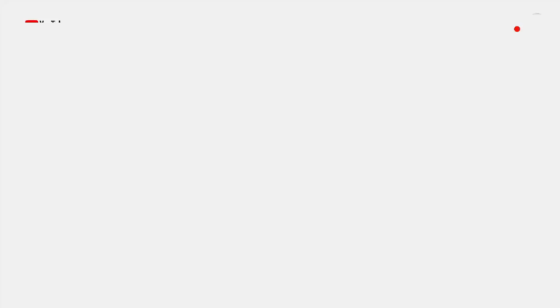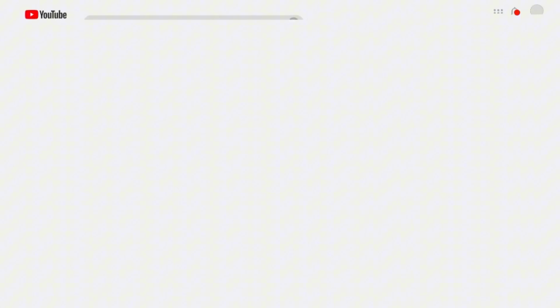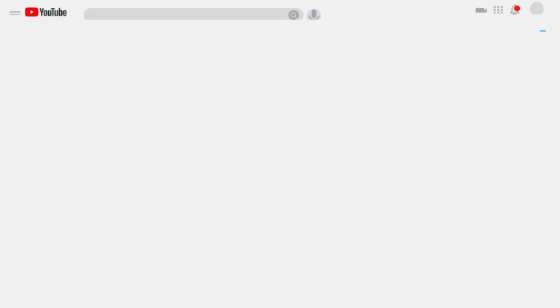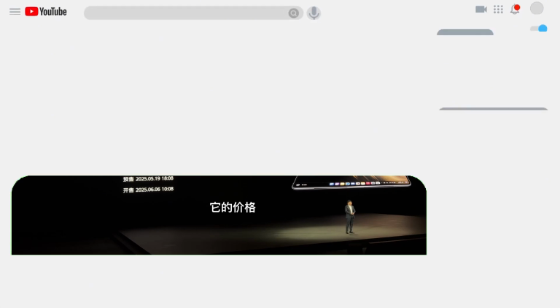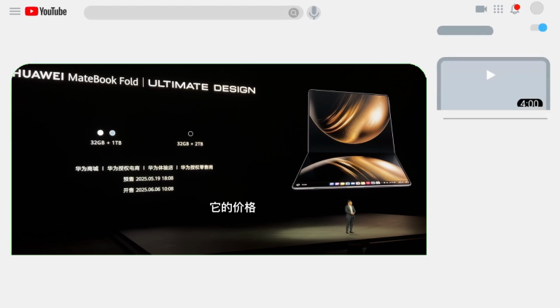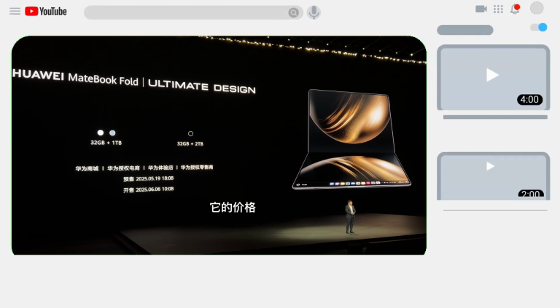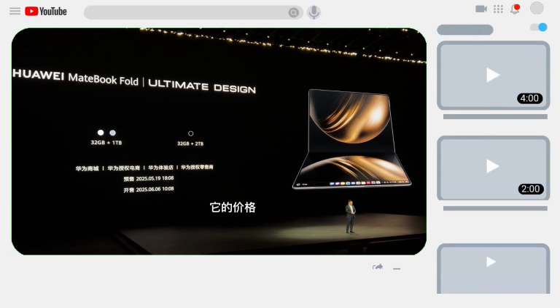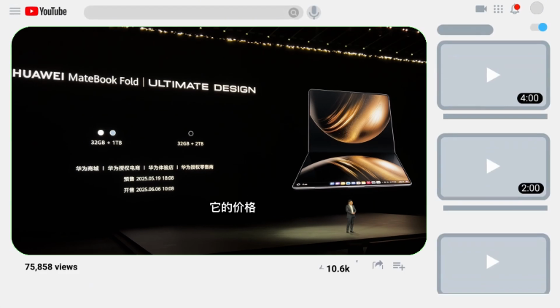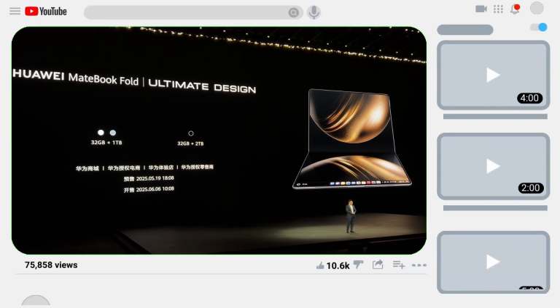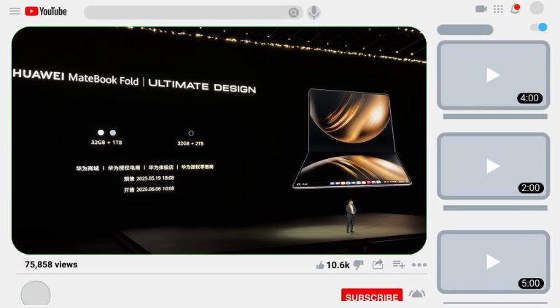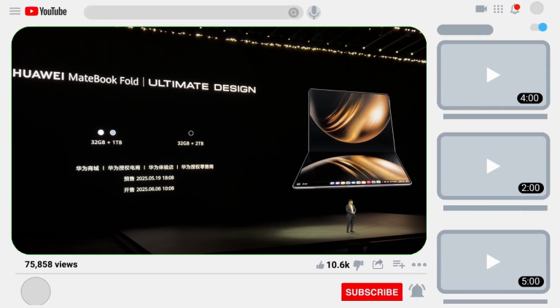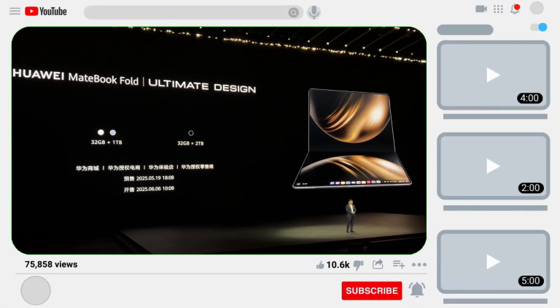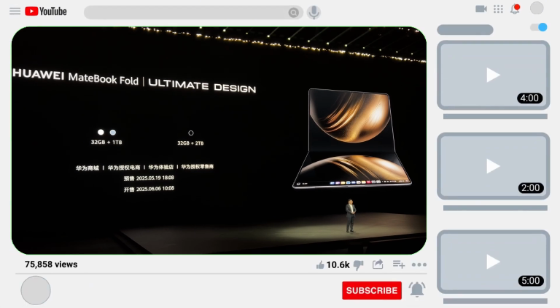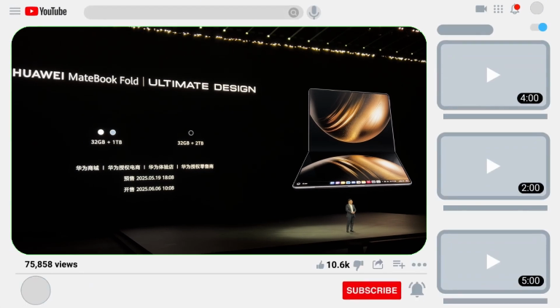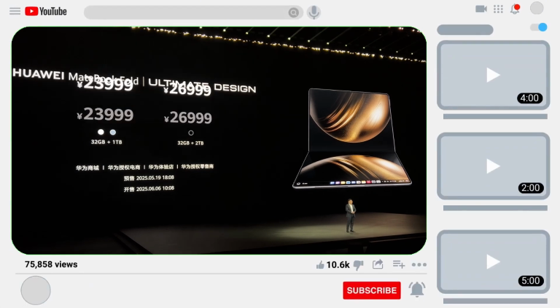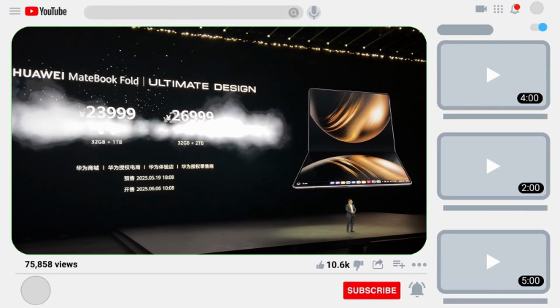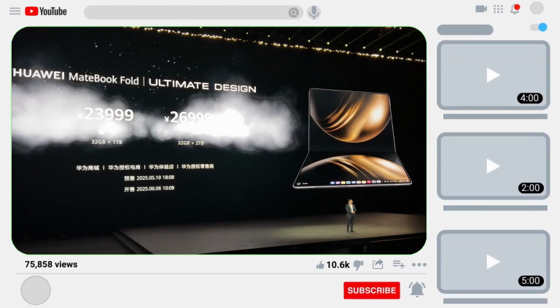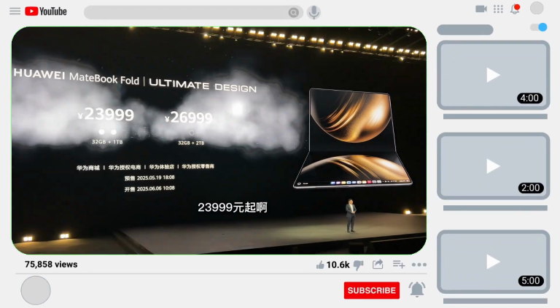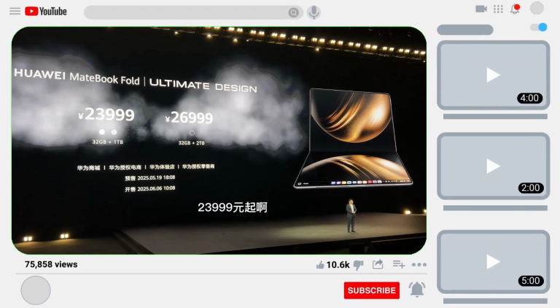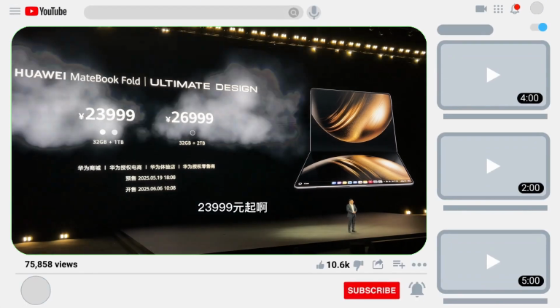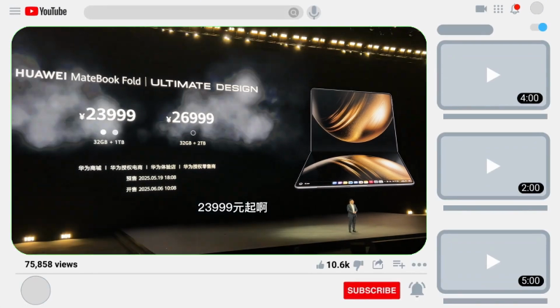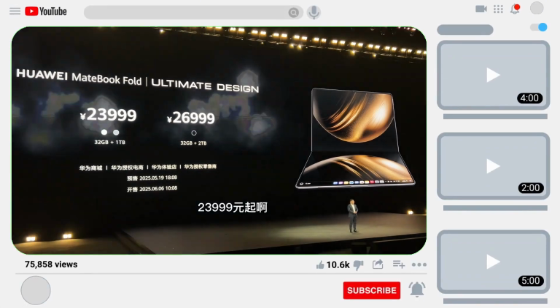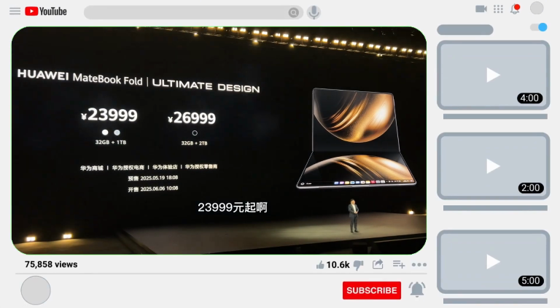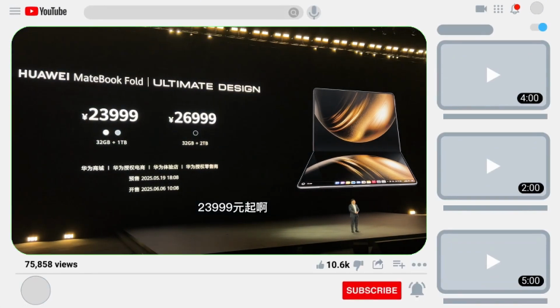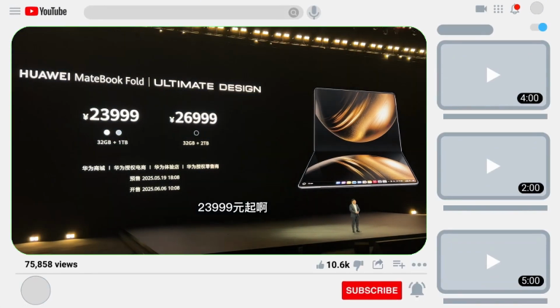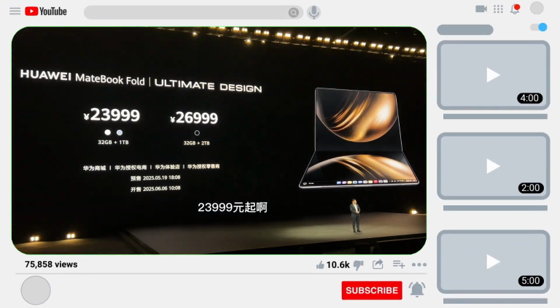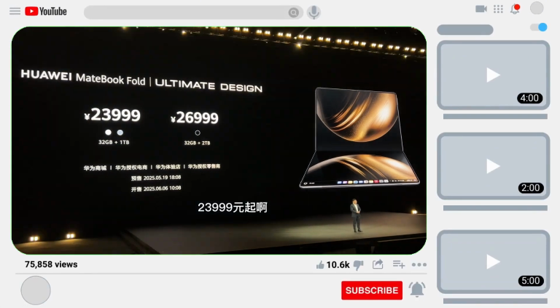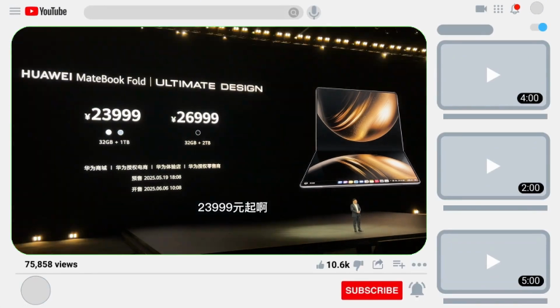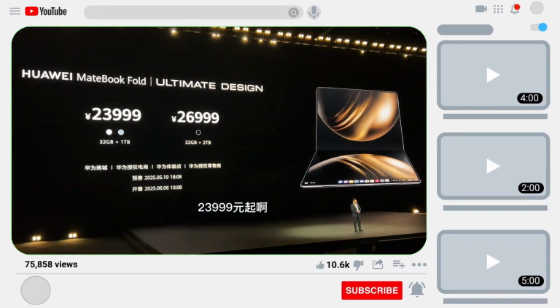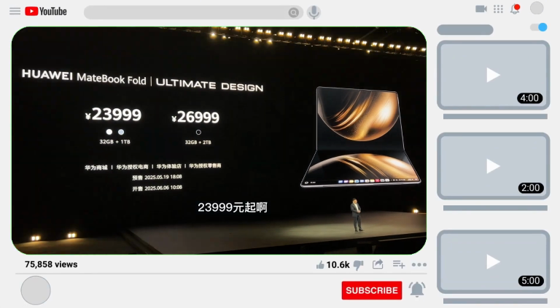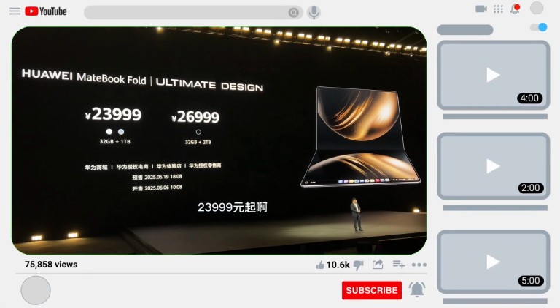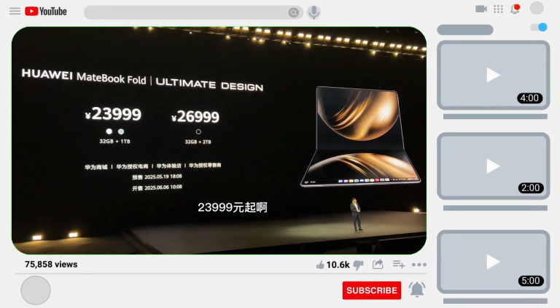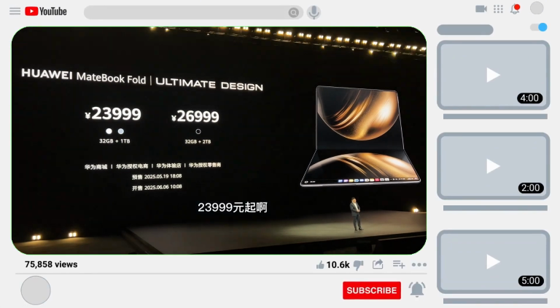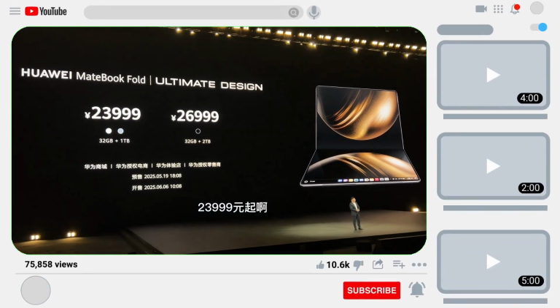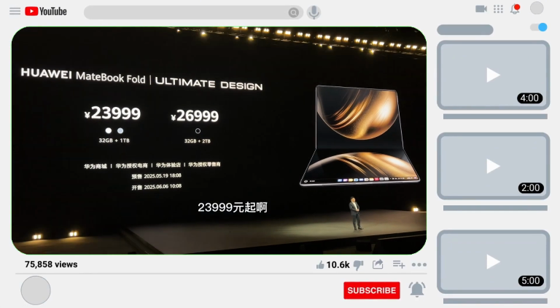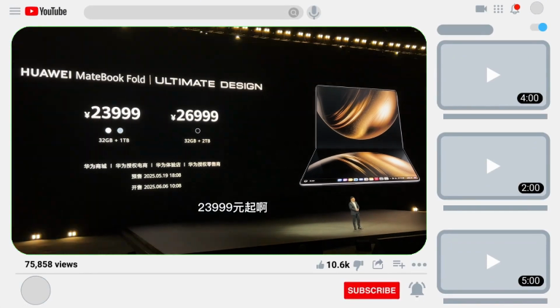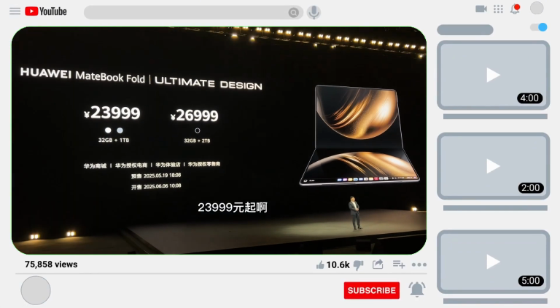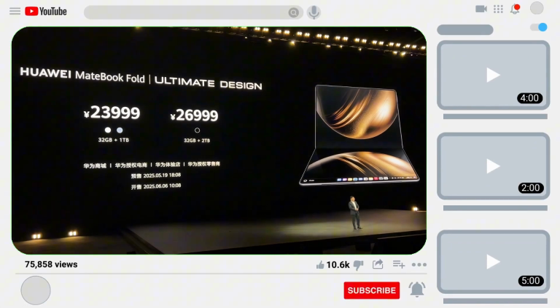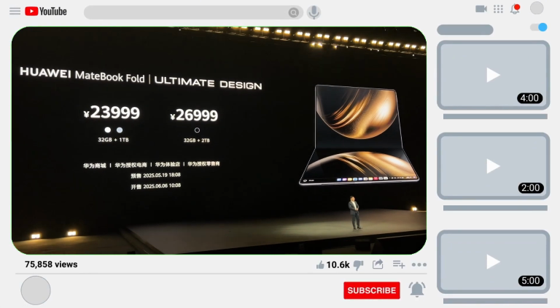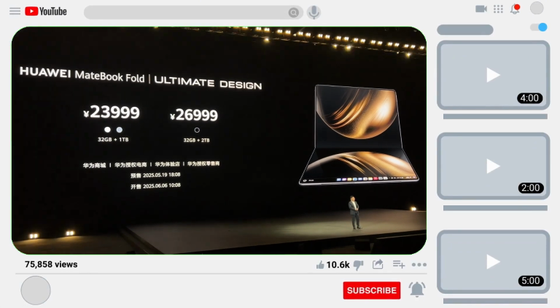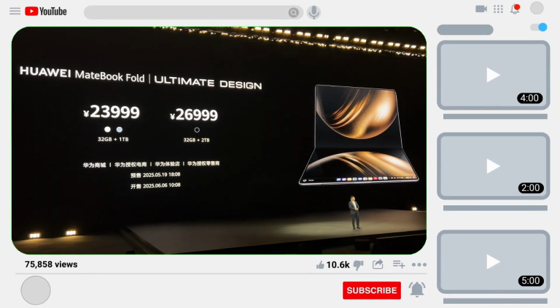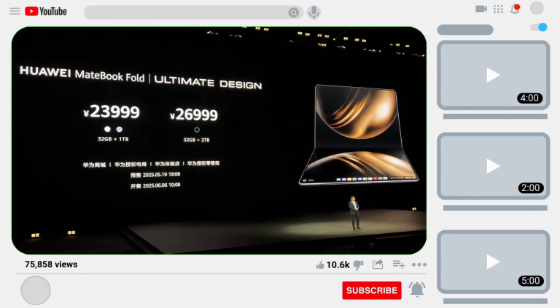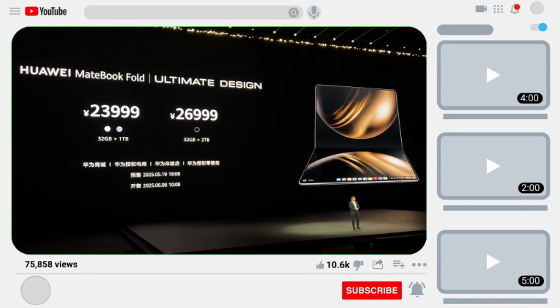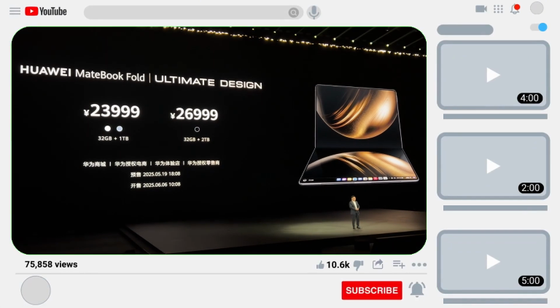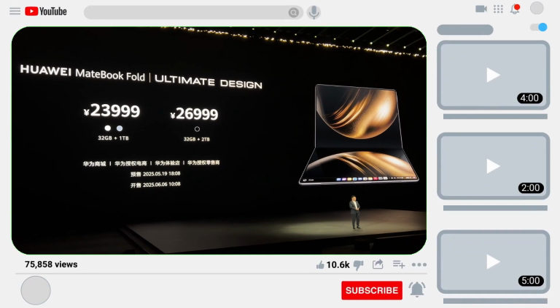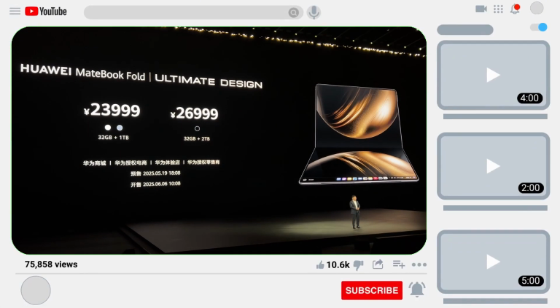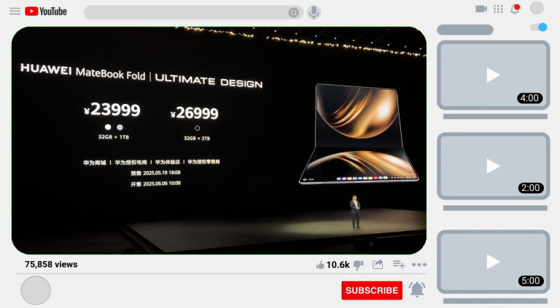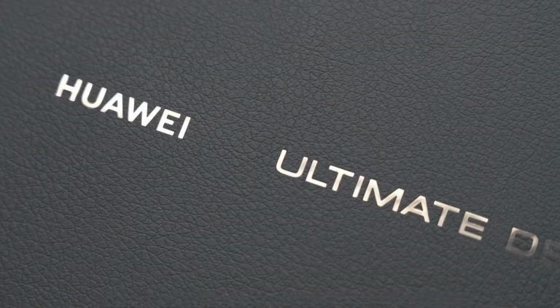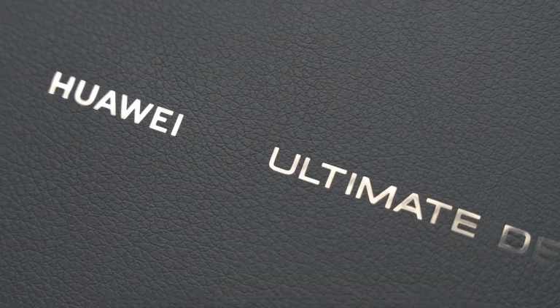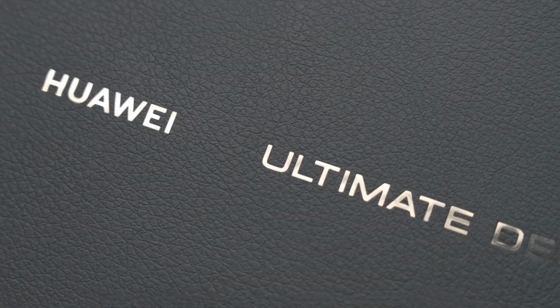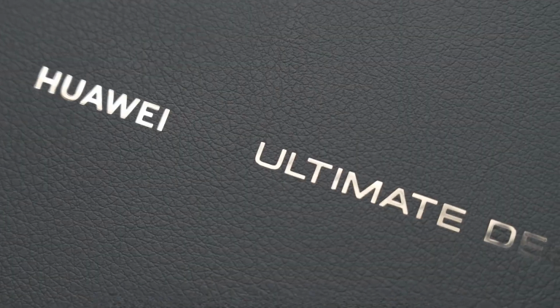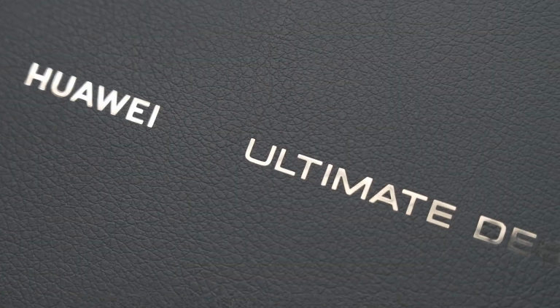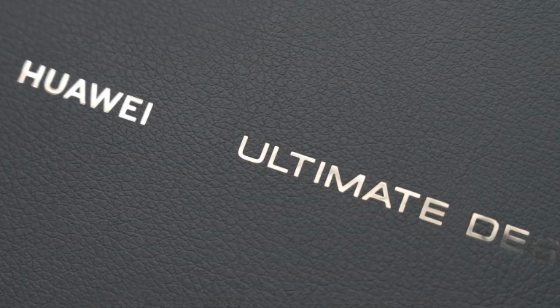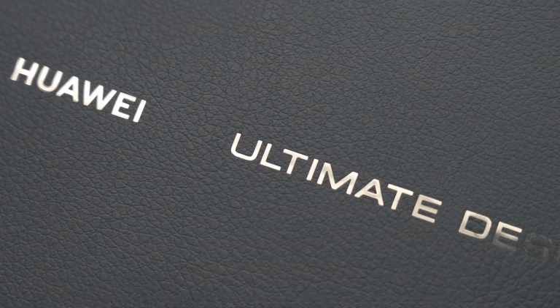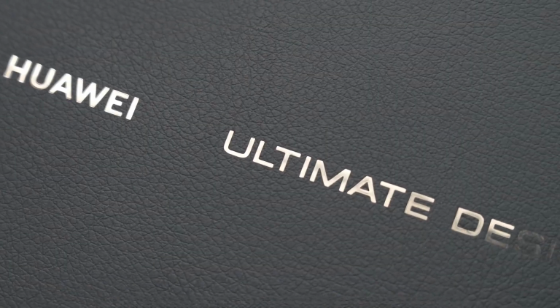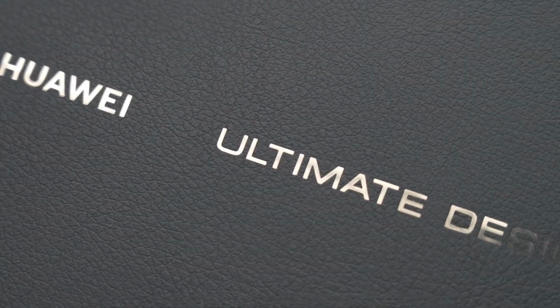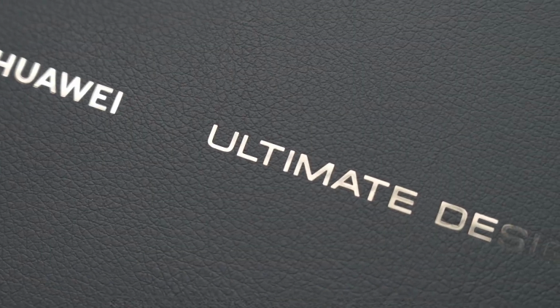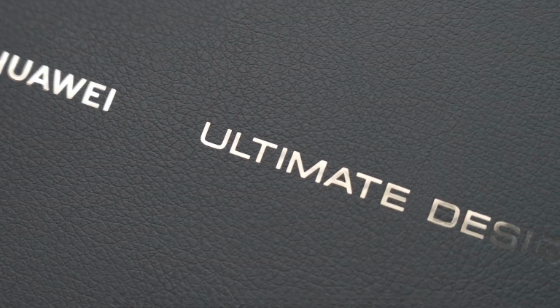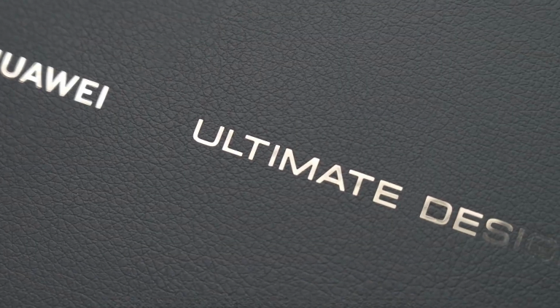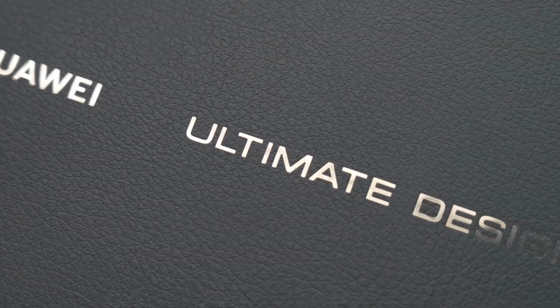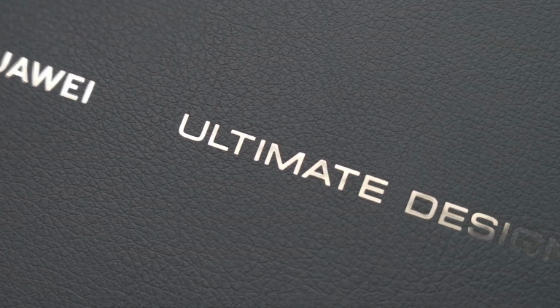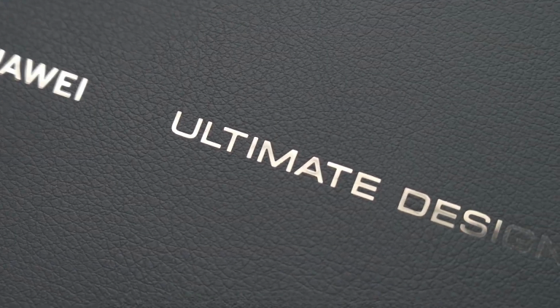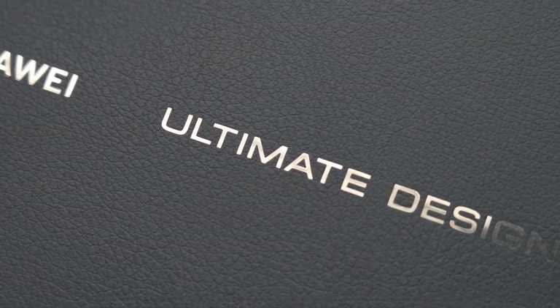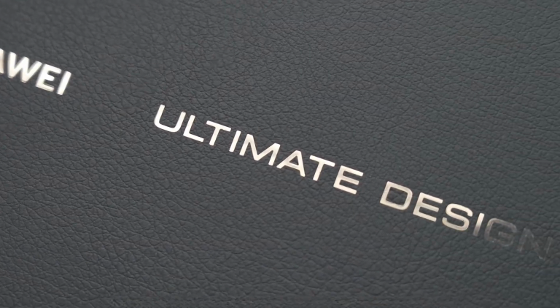Last month, Huawei released two HarmonyOS PCs, including the first HarmonyOS foldable computer, the Huawei MateBook Fold Ultimate Design.